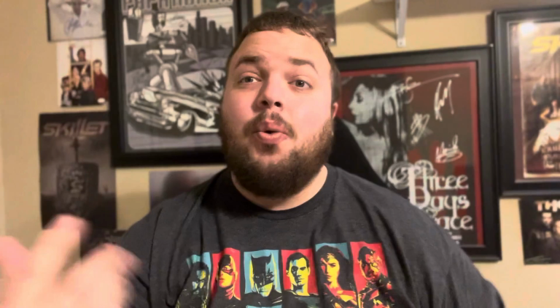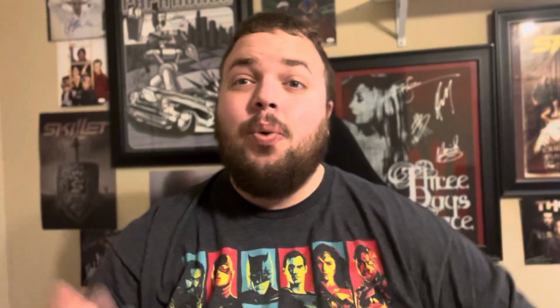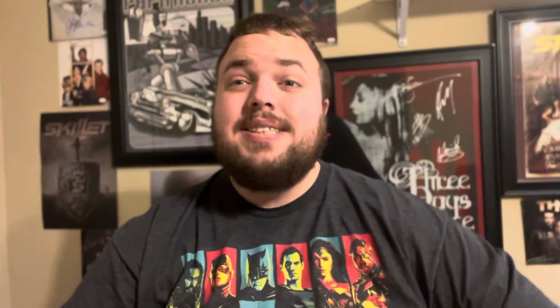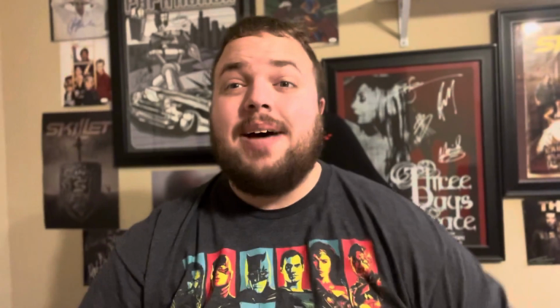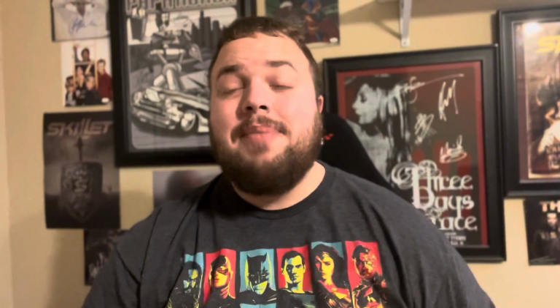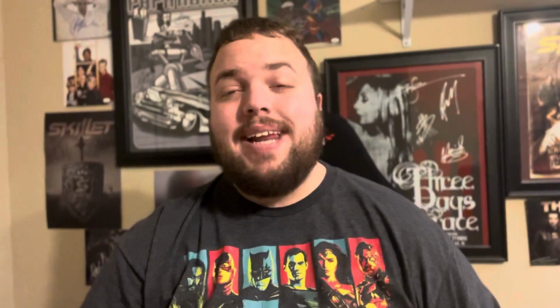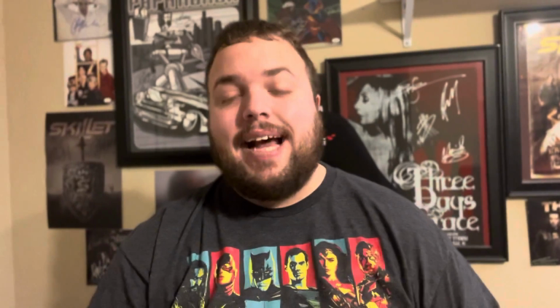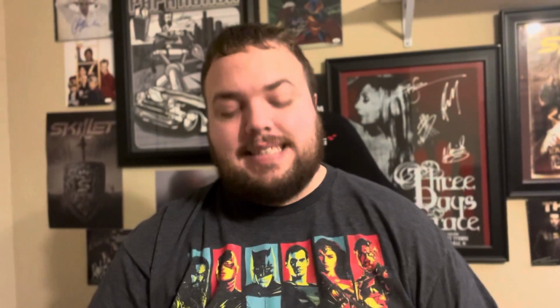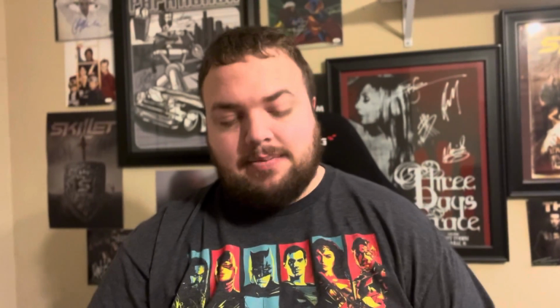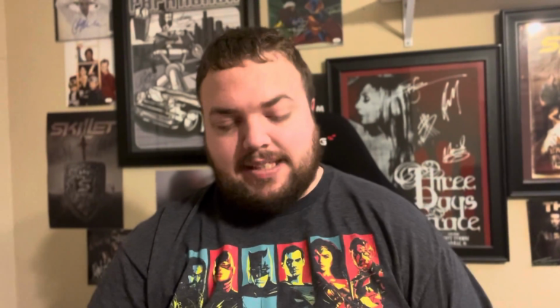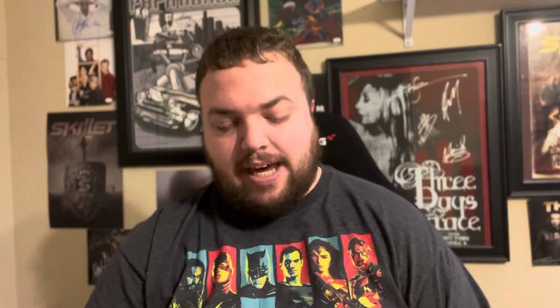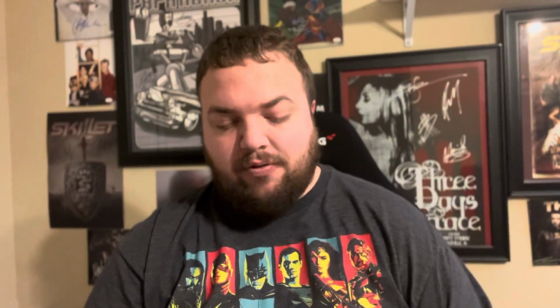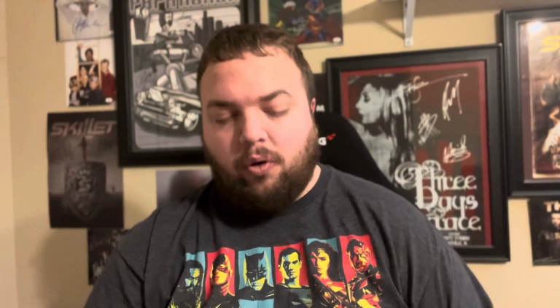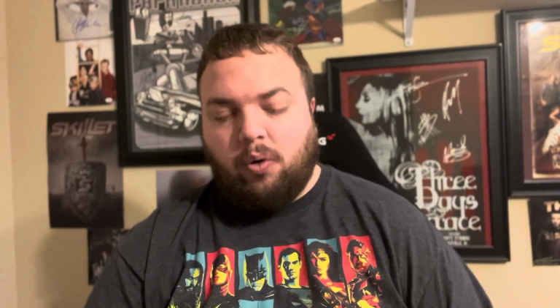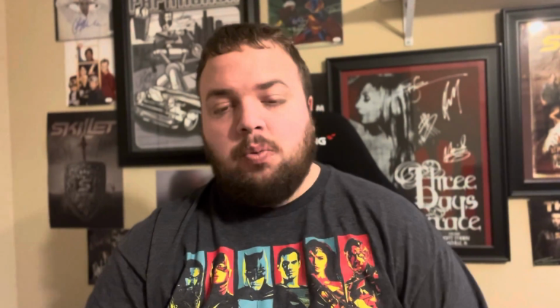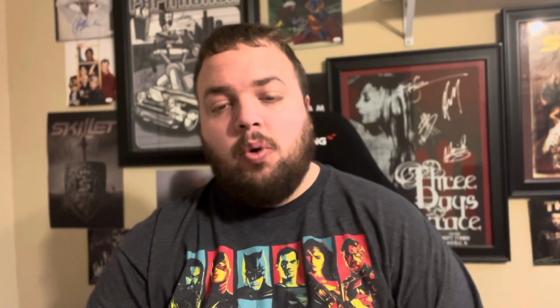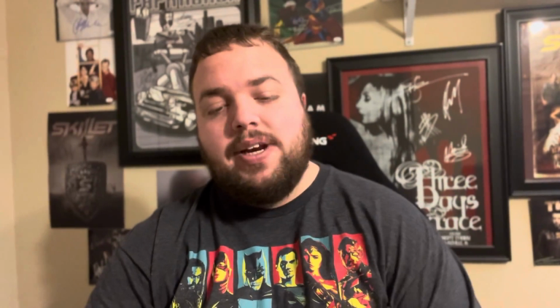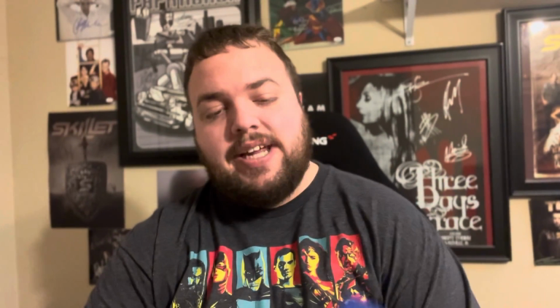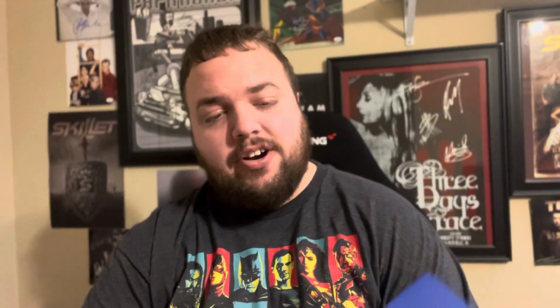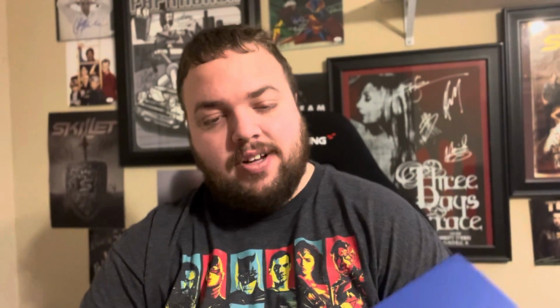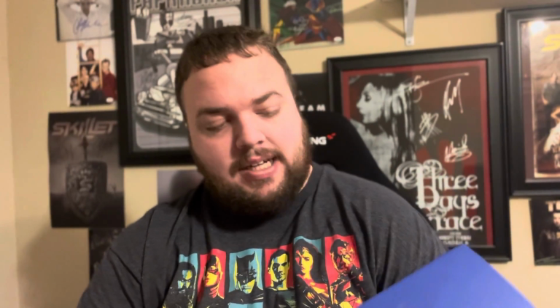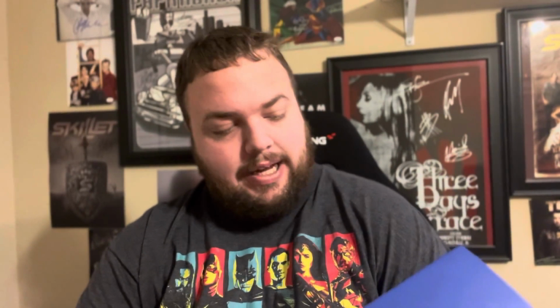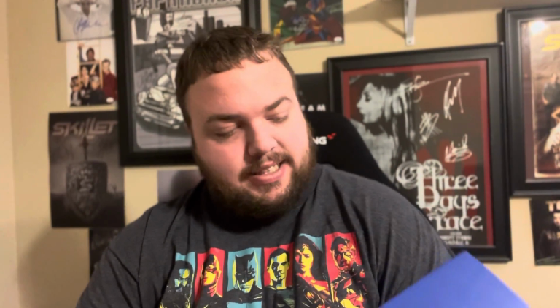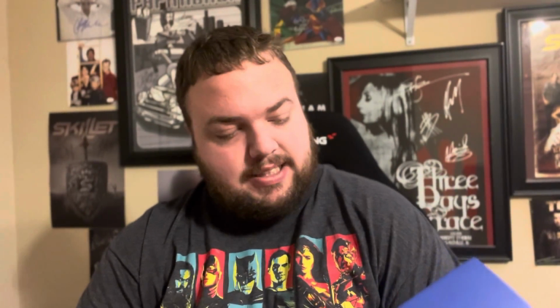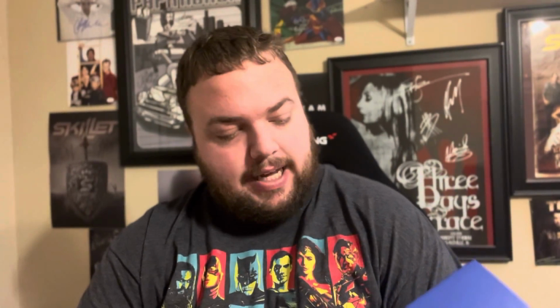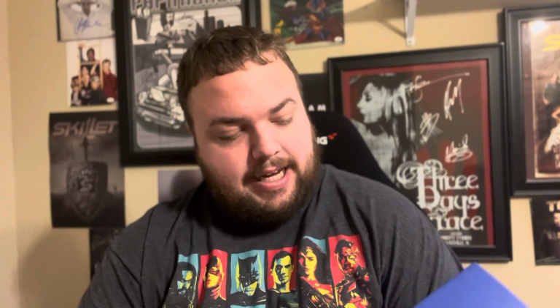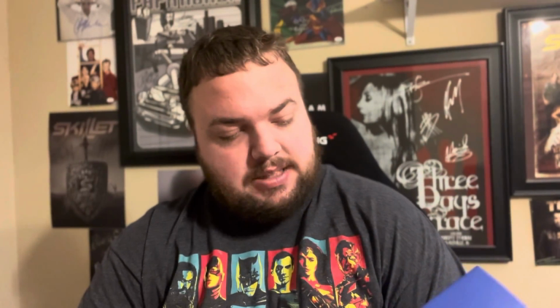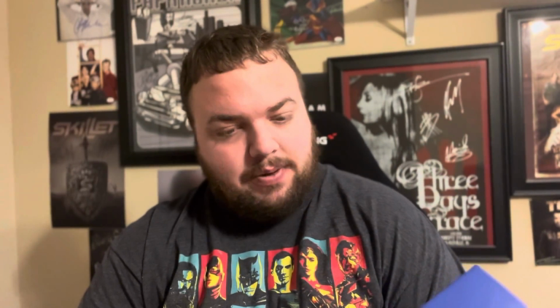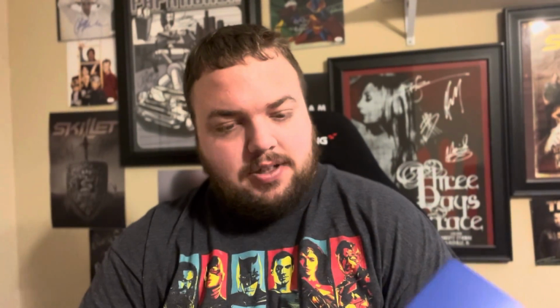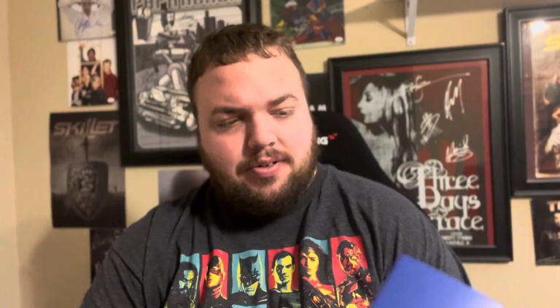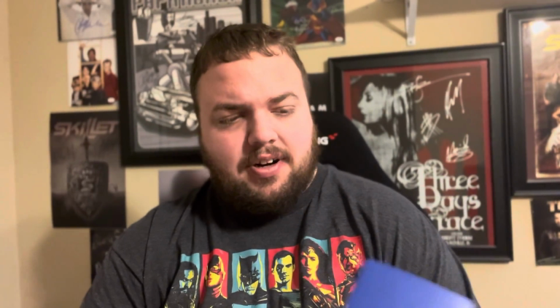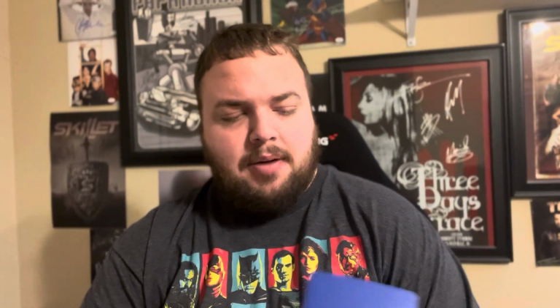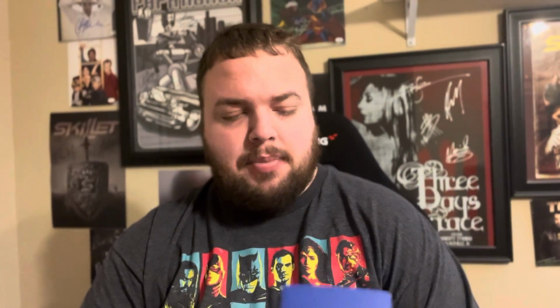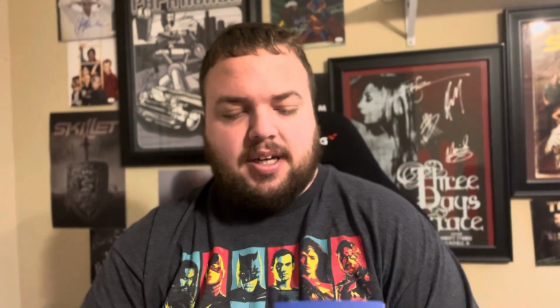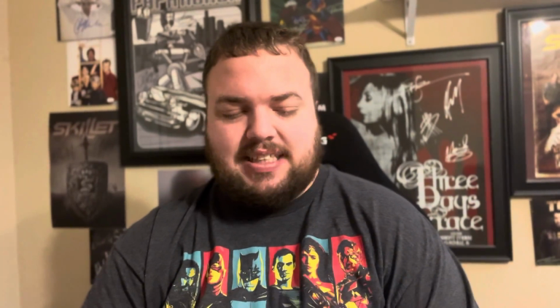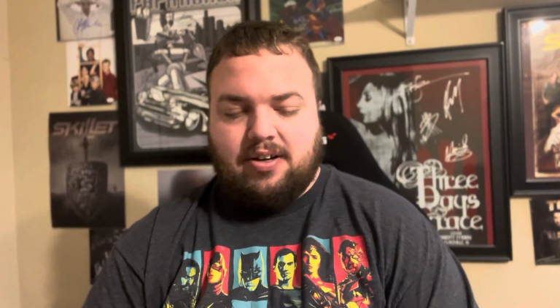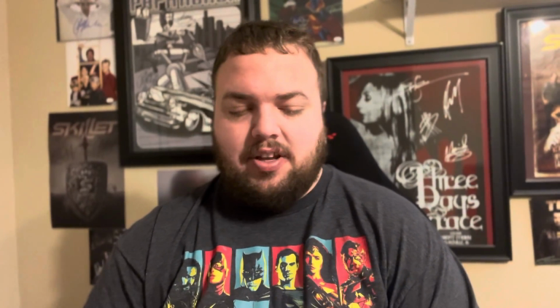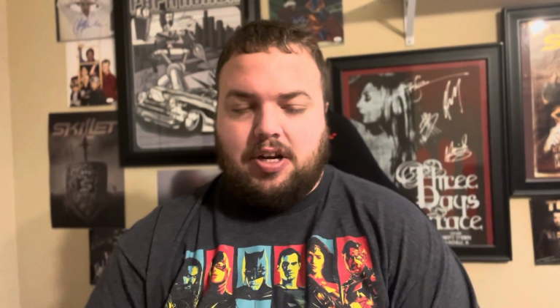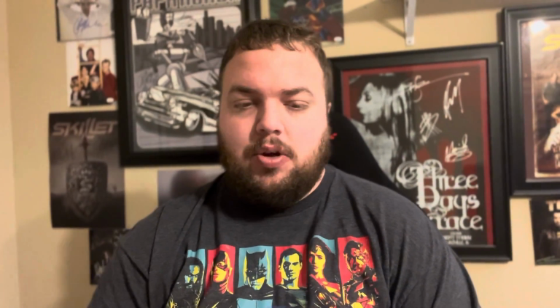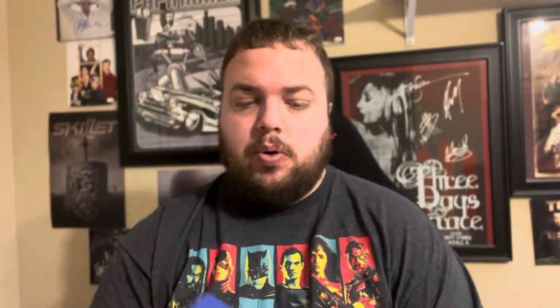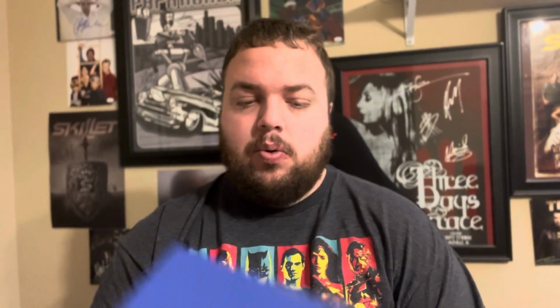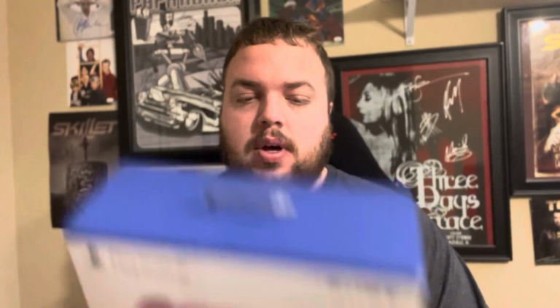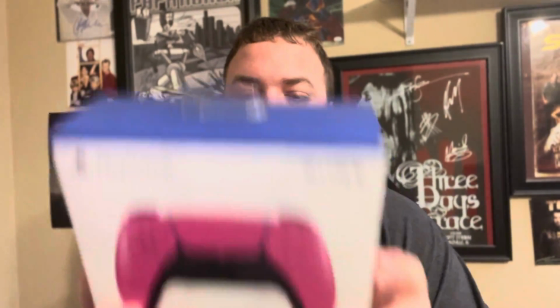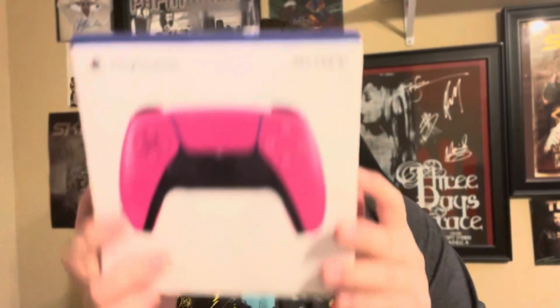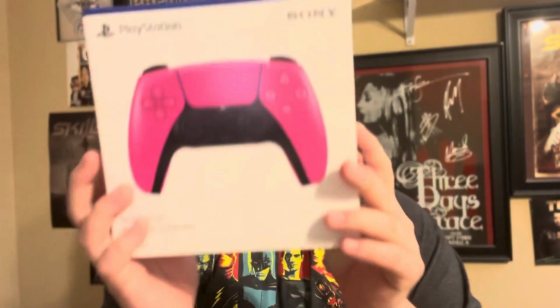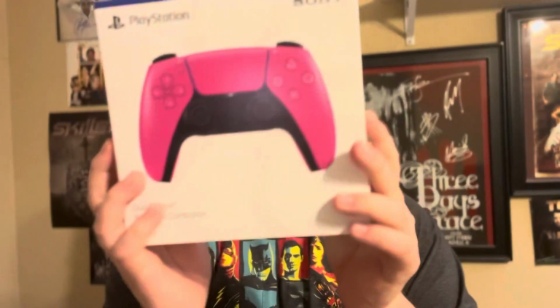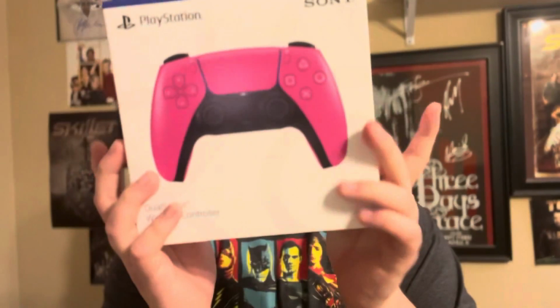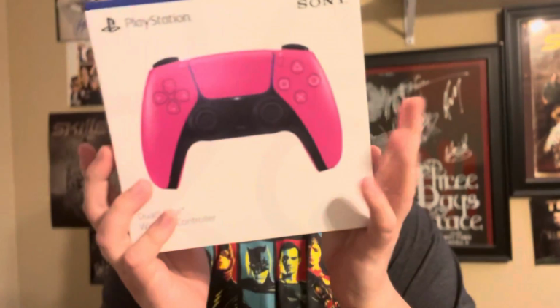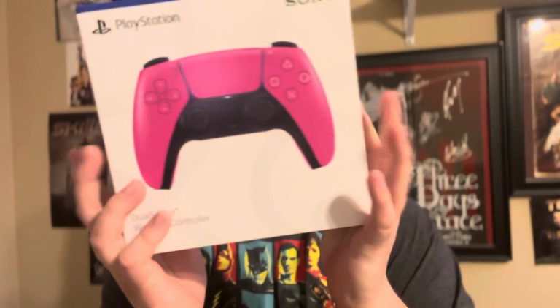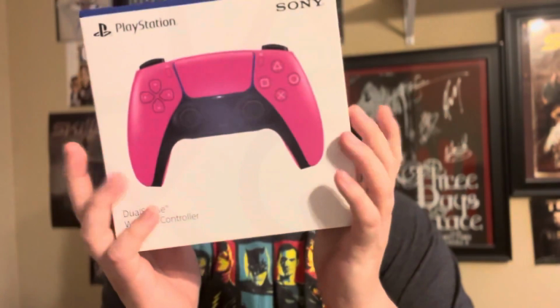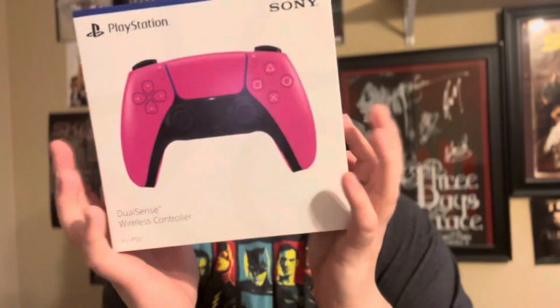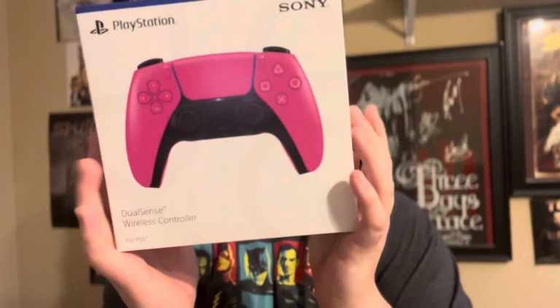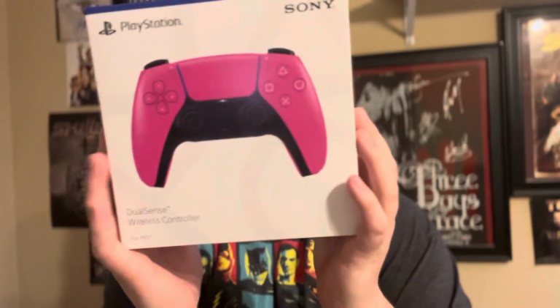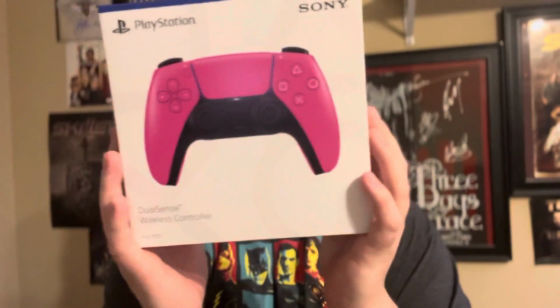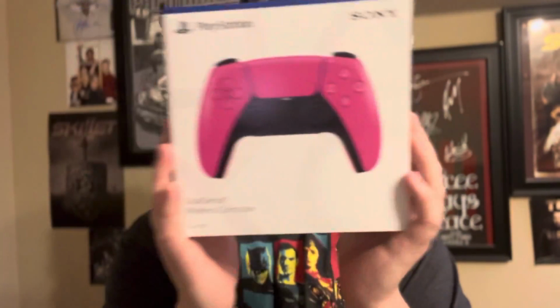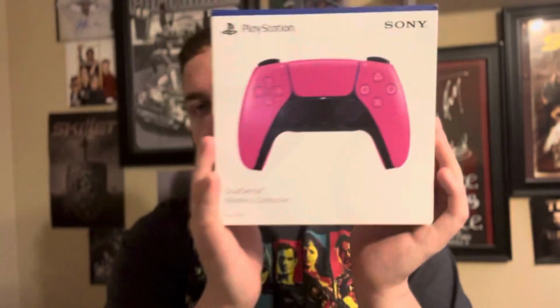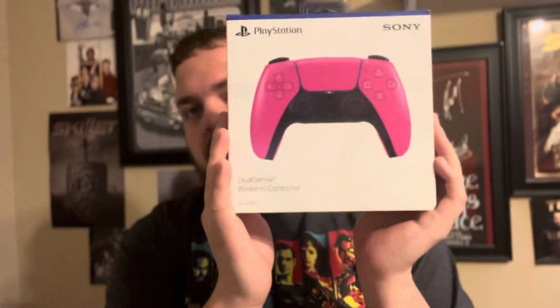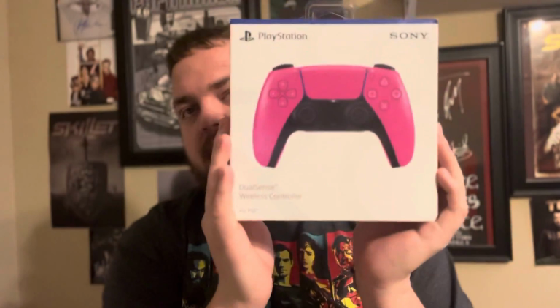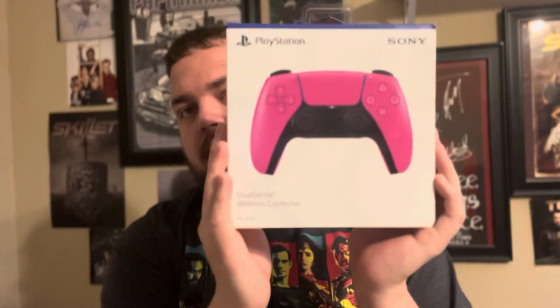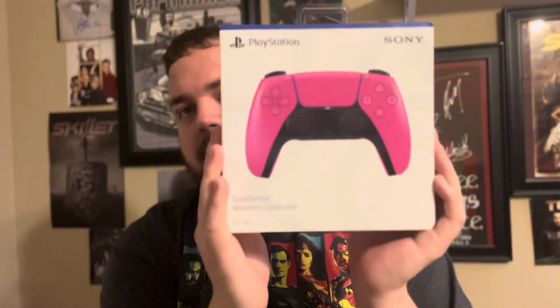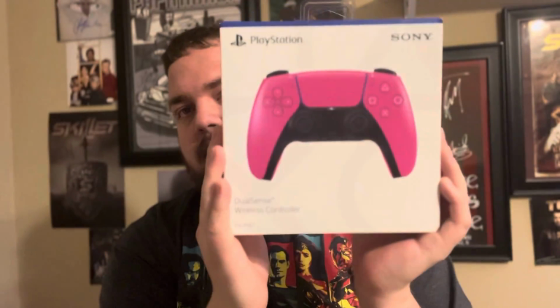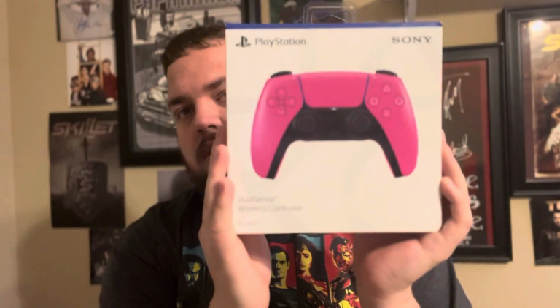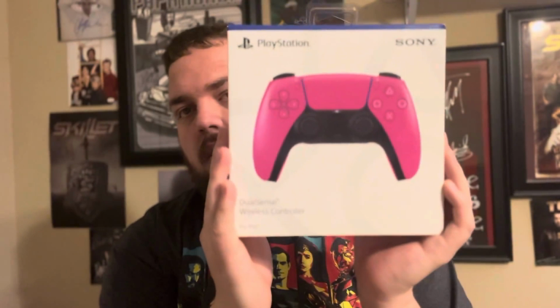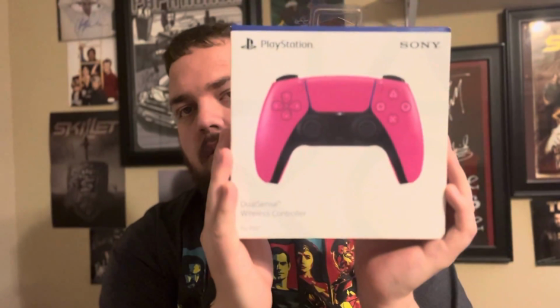What's up, guys? It's MTK411 here. Today we are doing an unboxing on the new DualSense controller.